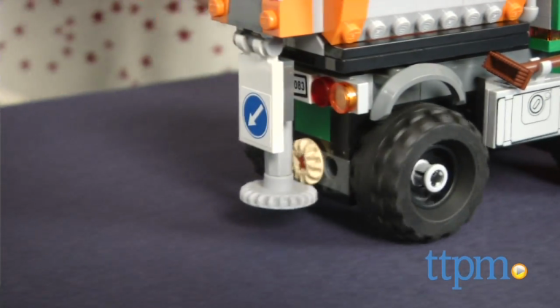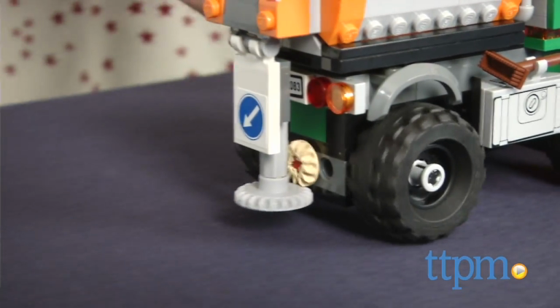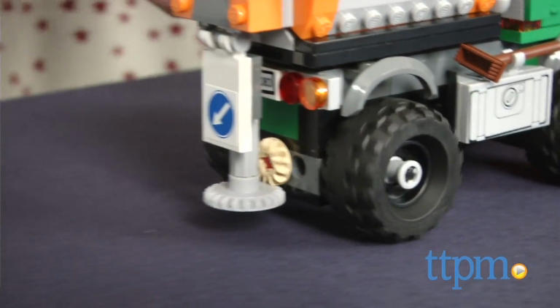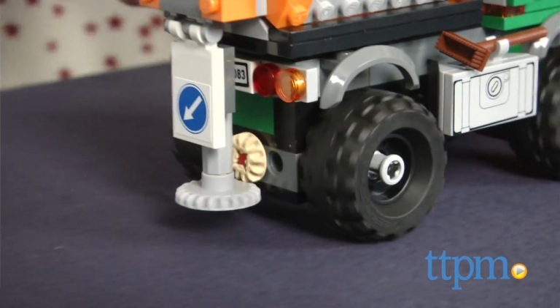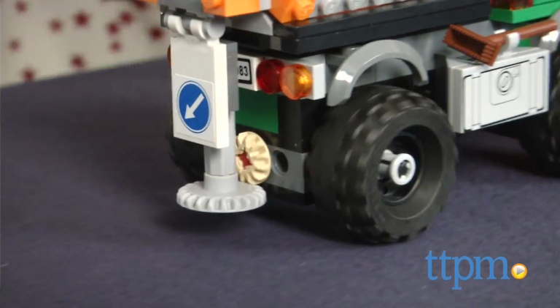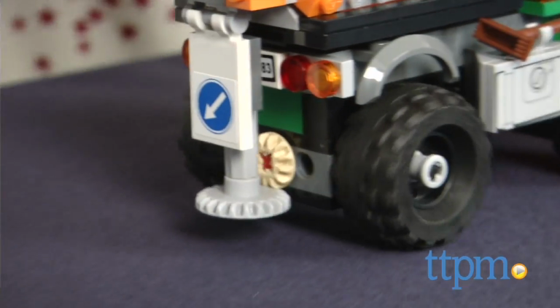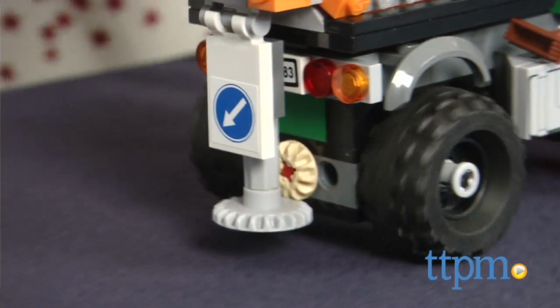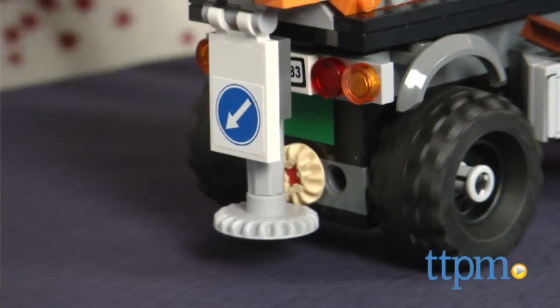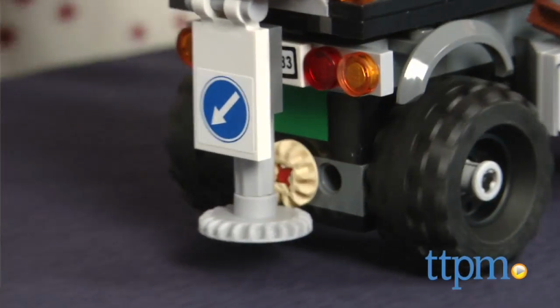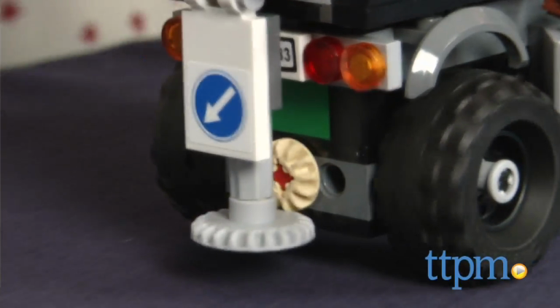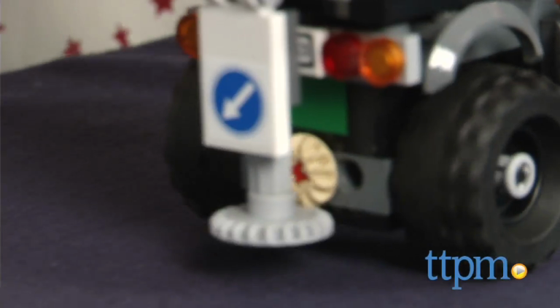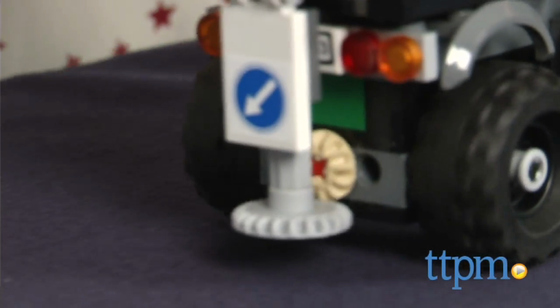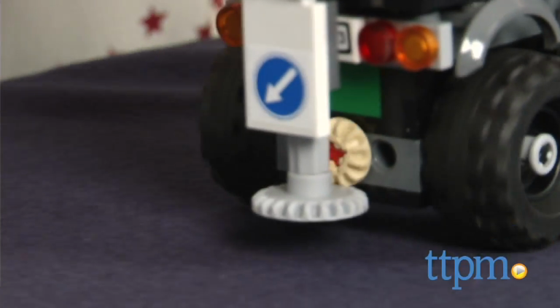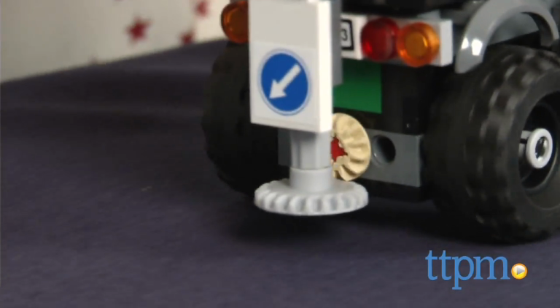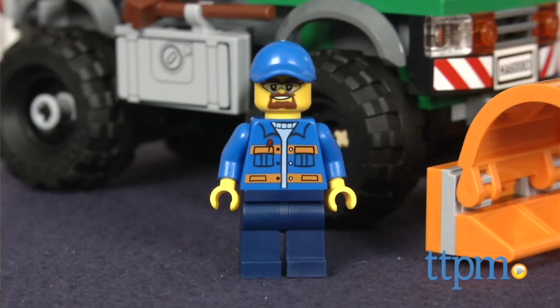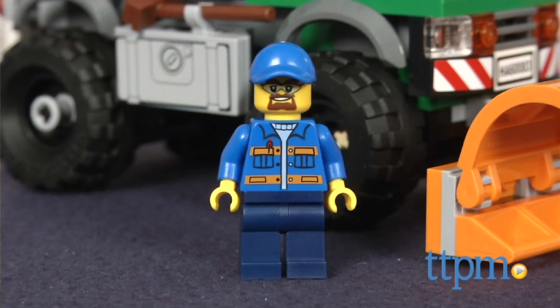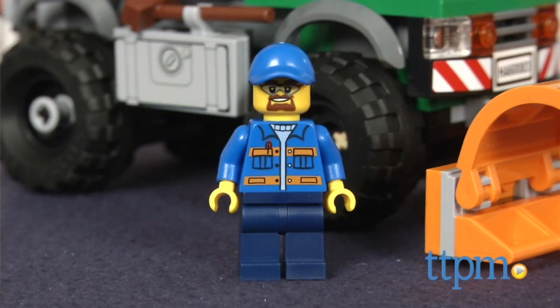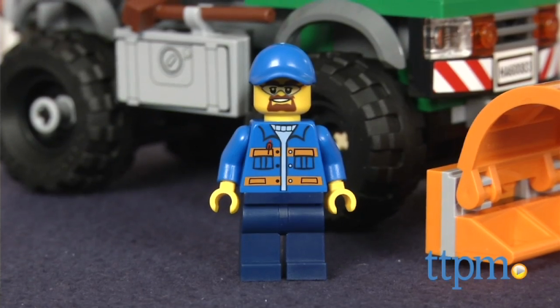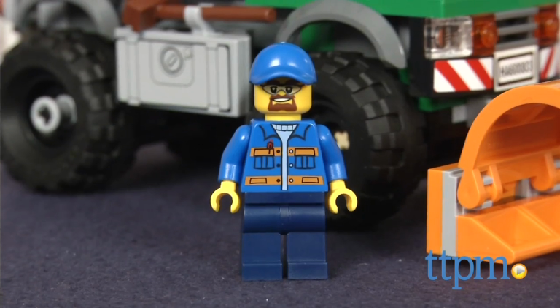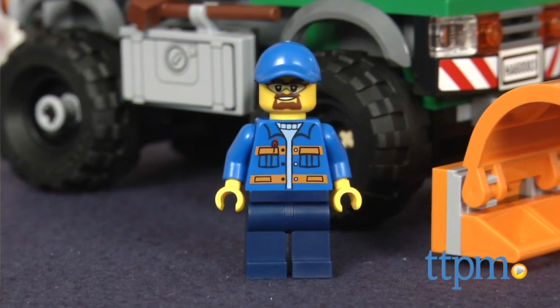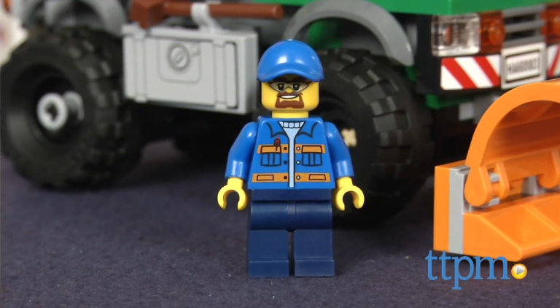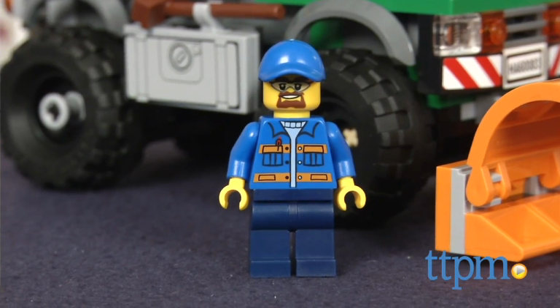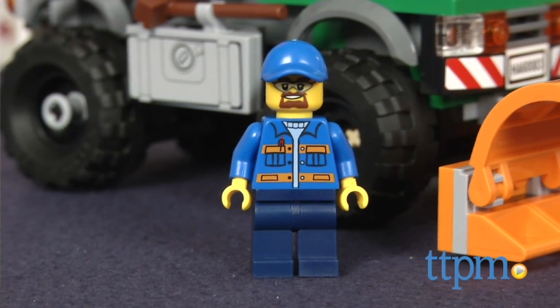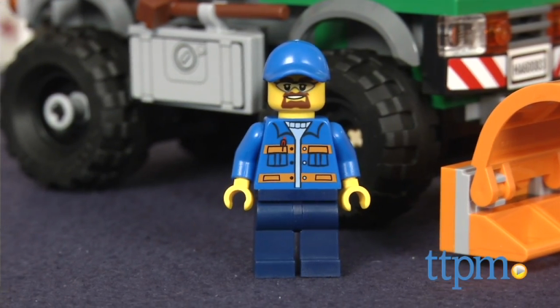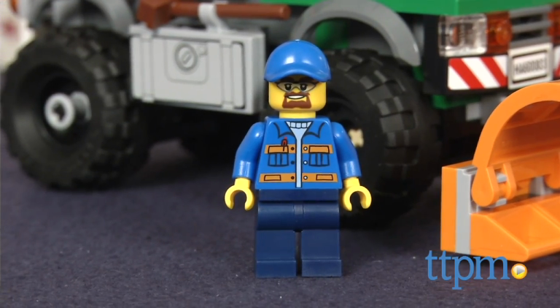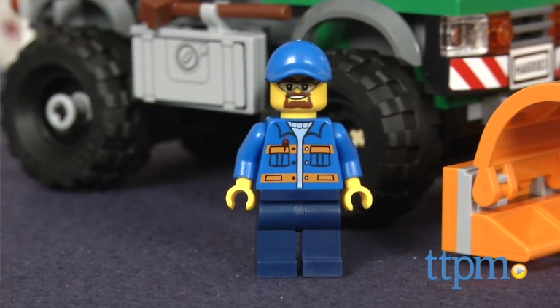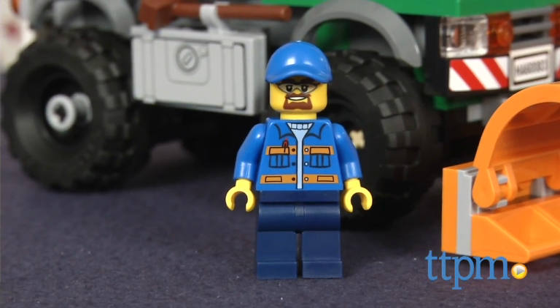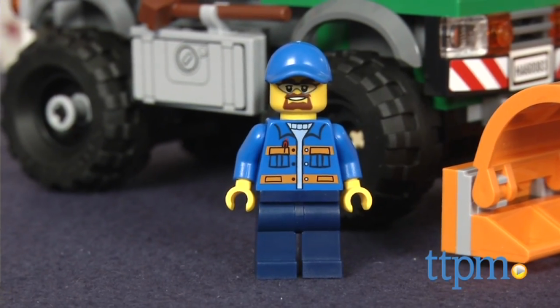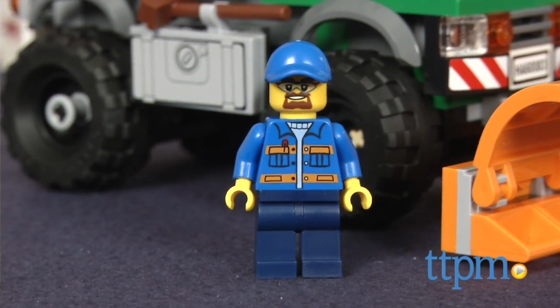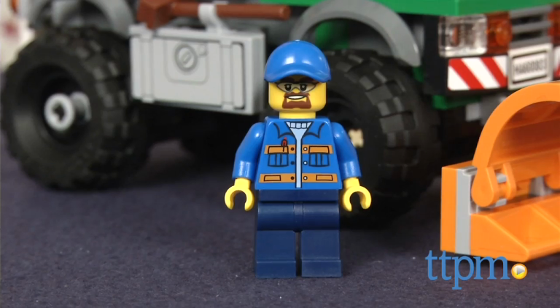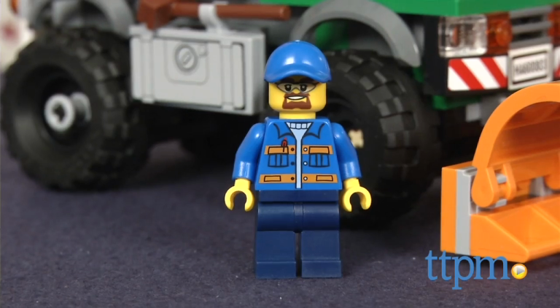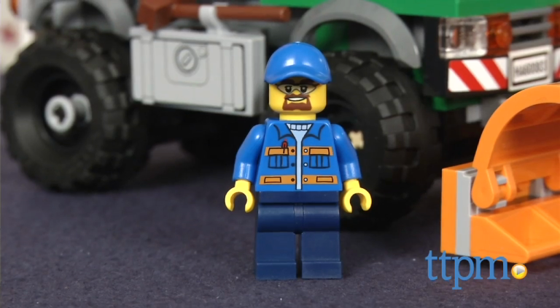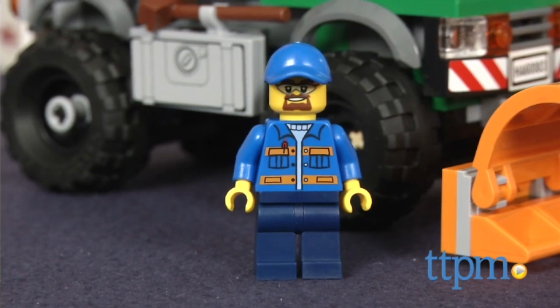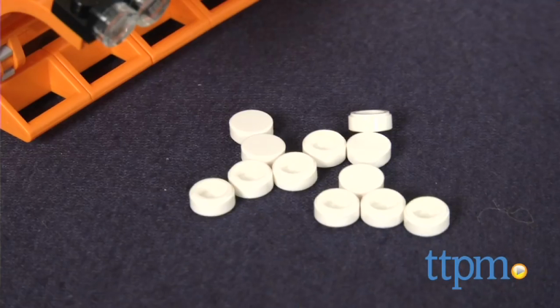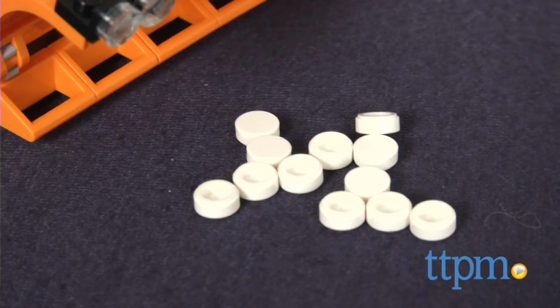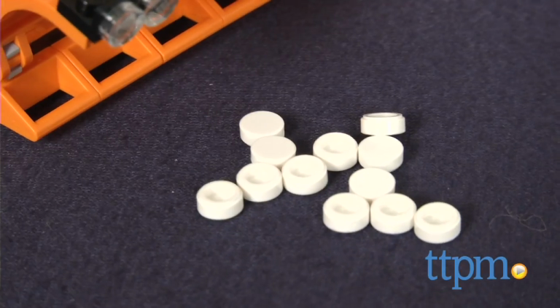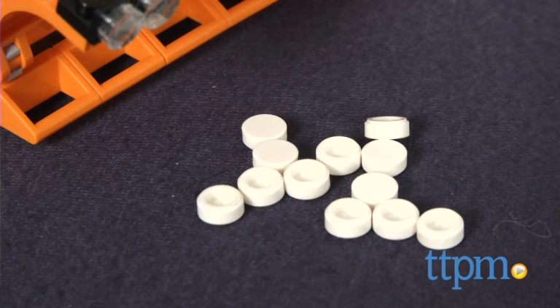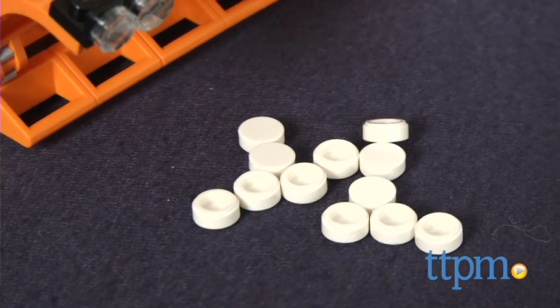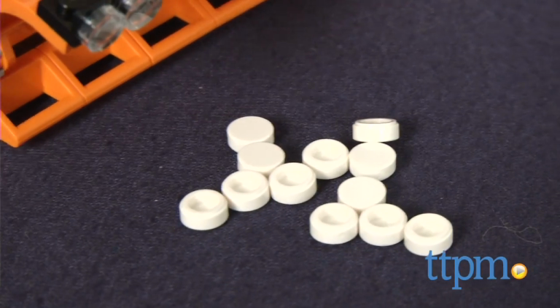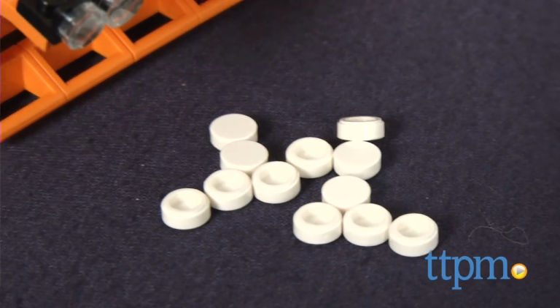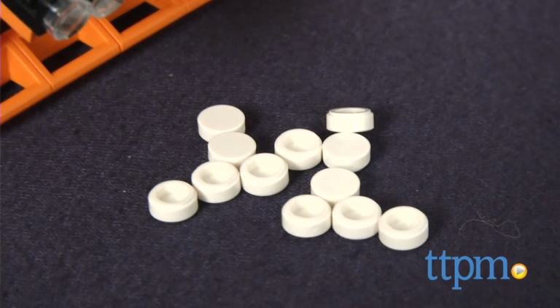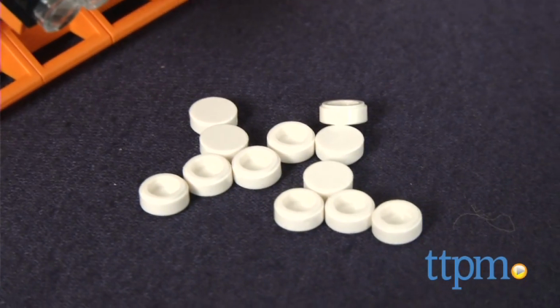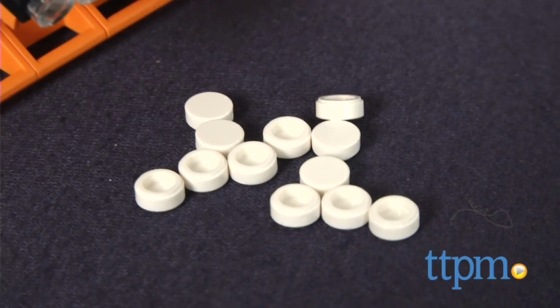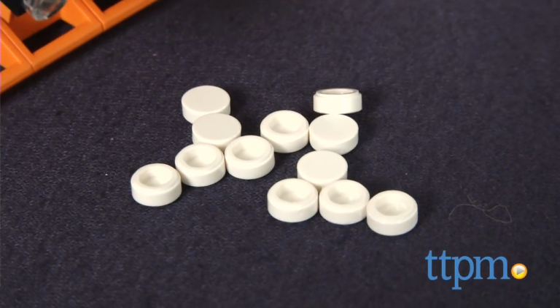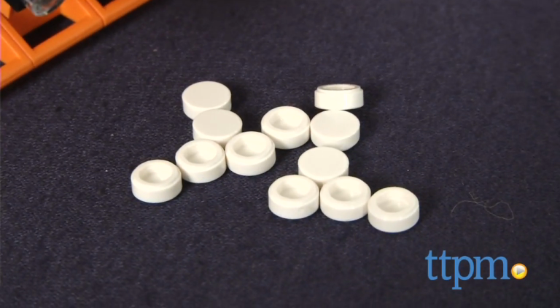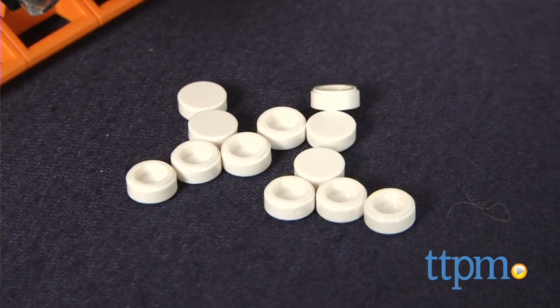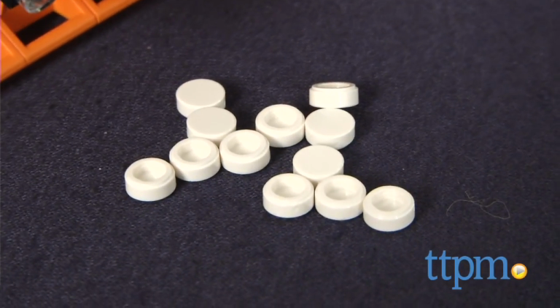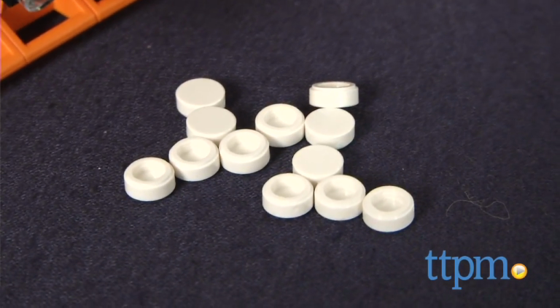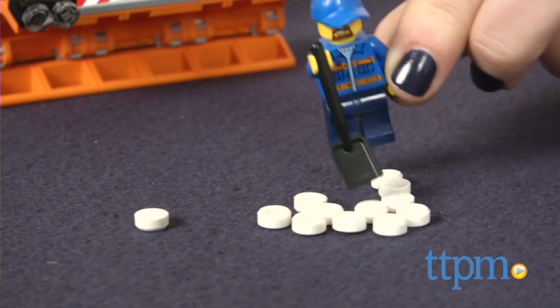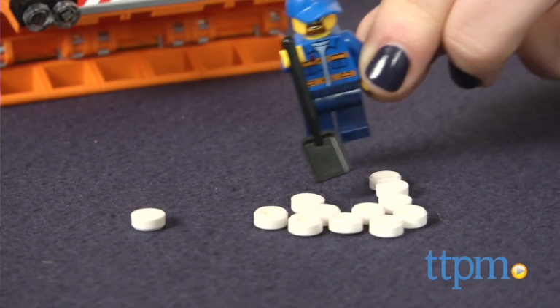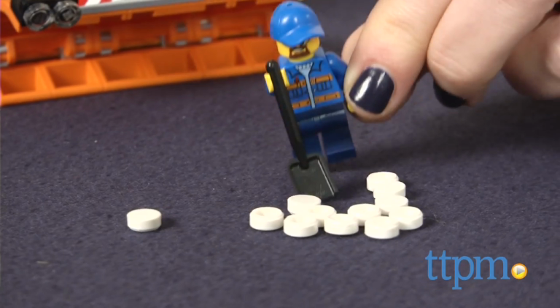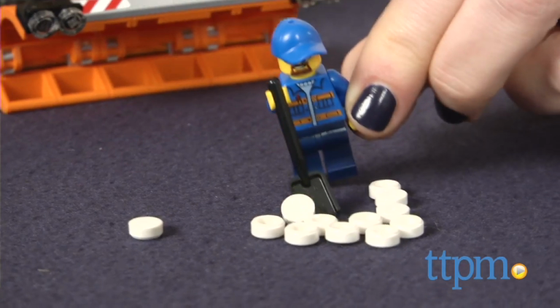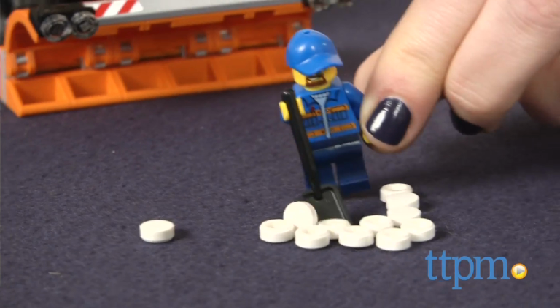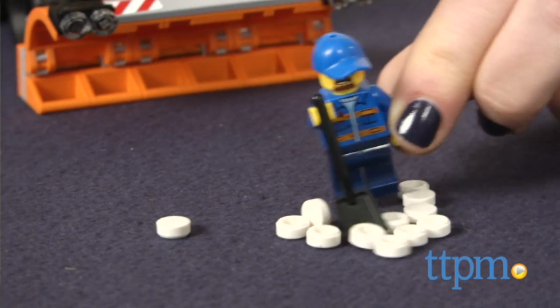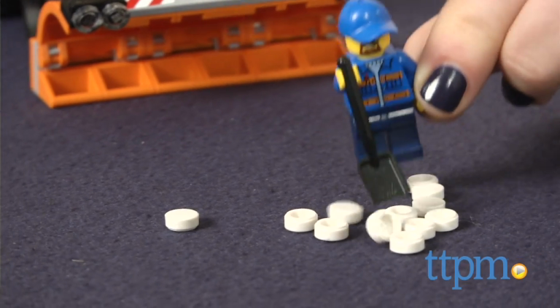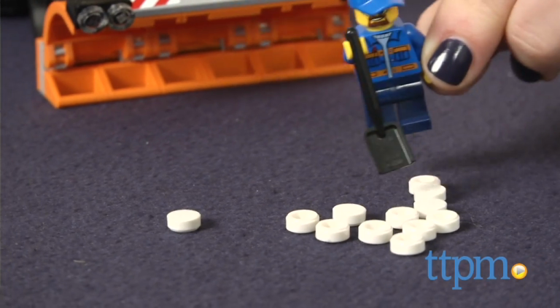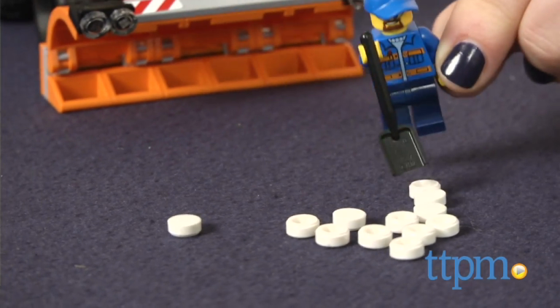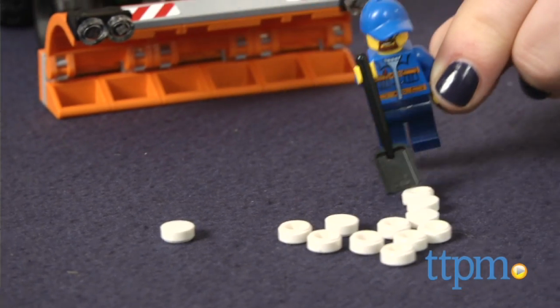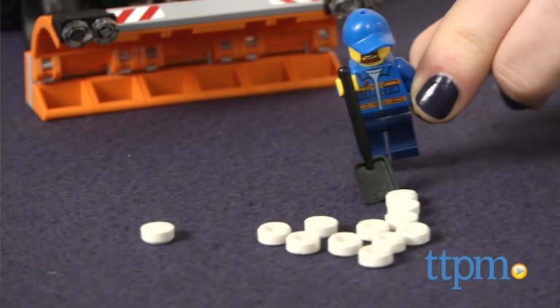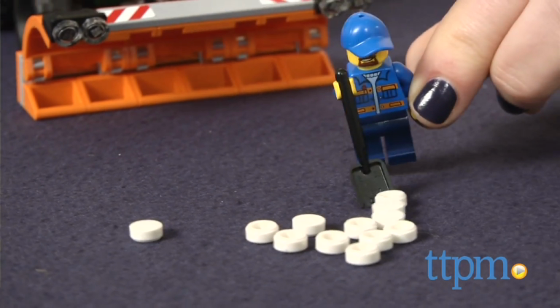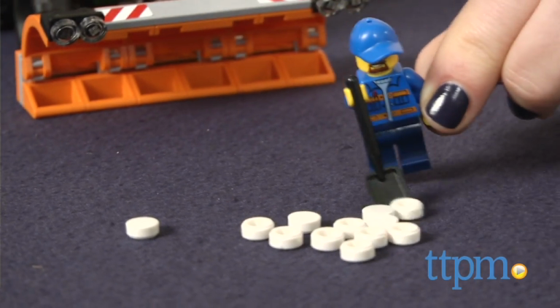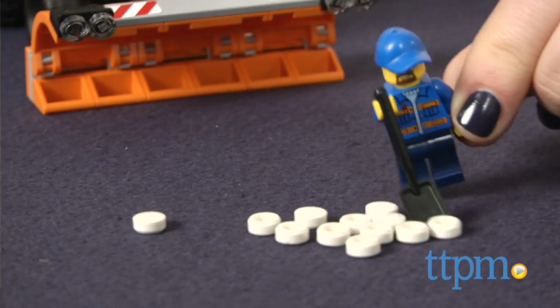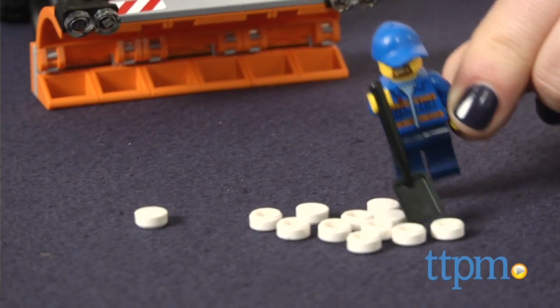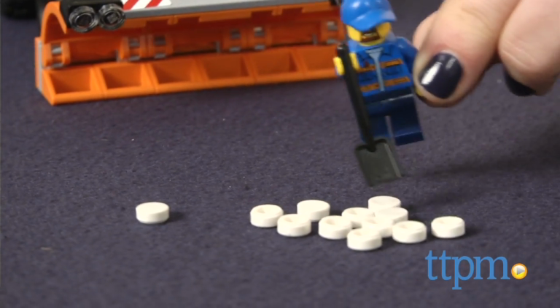It also comes with a driver minifigure, a broom, shovel, small circular pieces that act as snow, and even a mug for the driver.